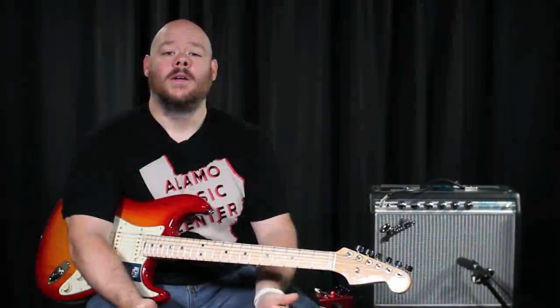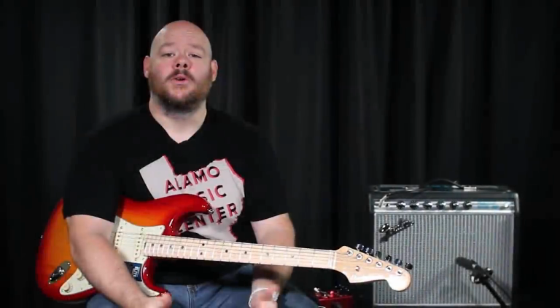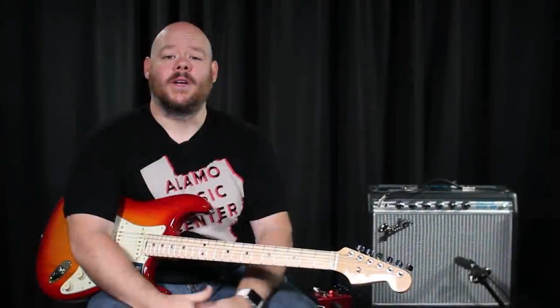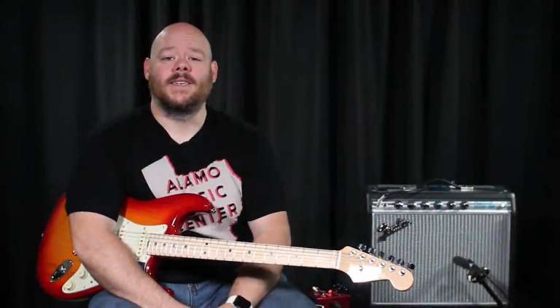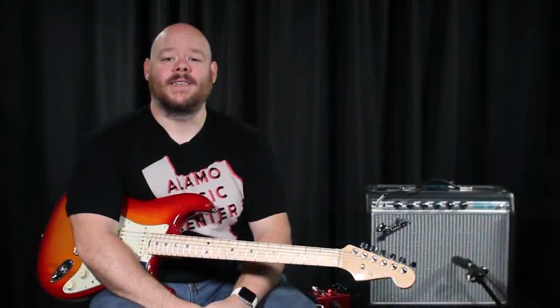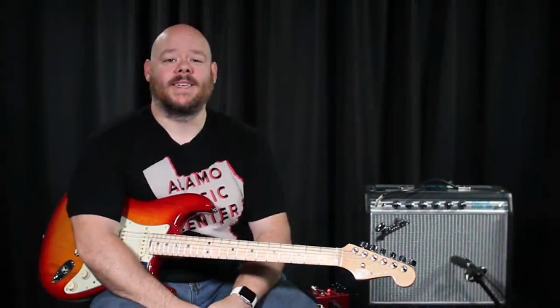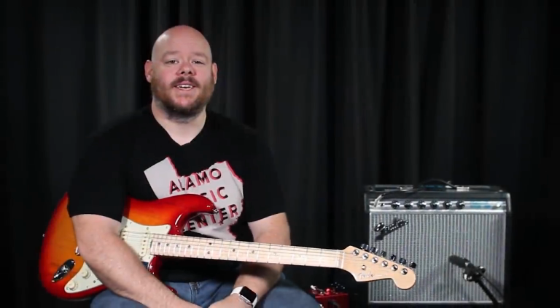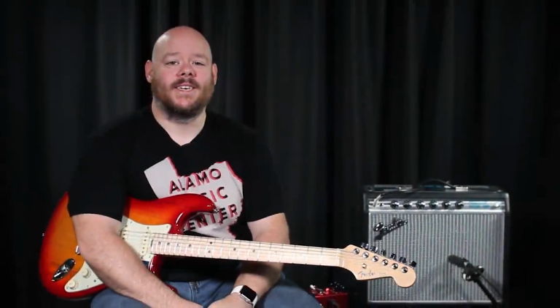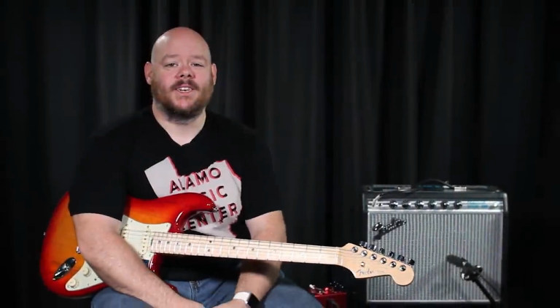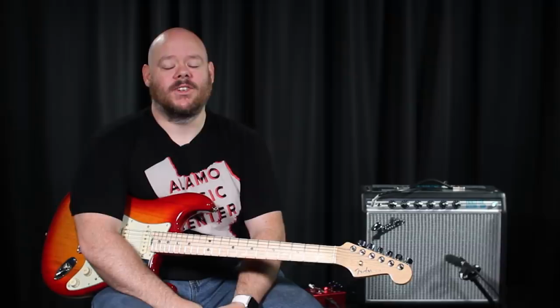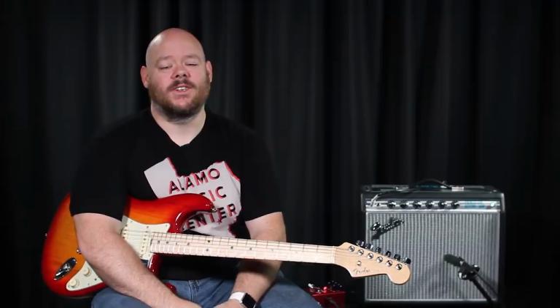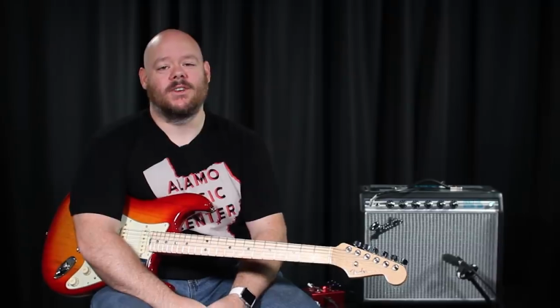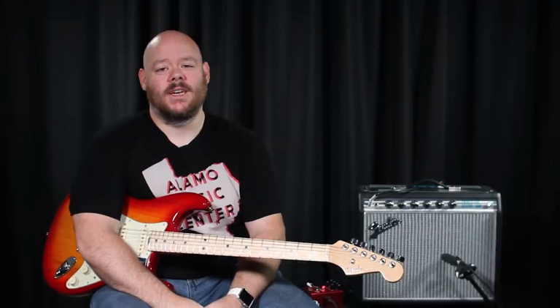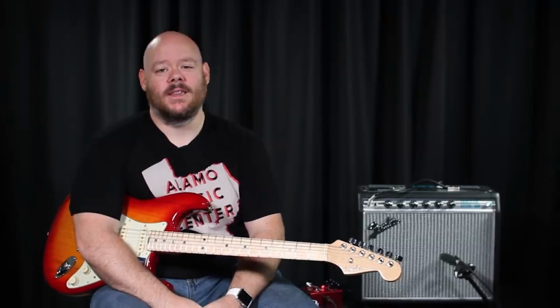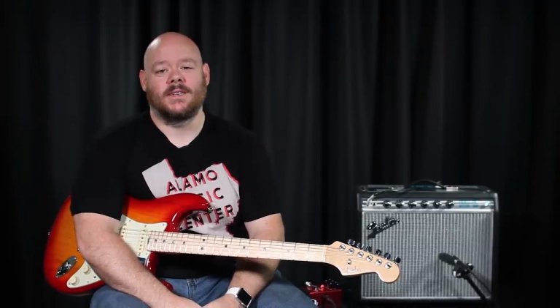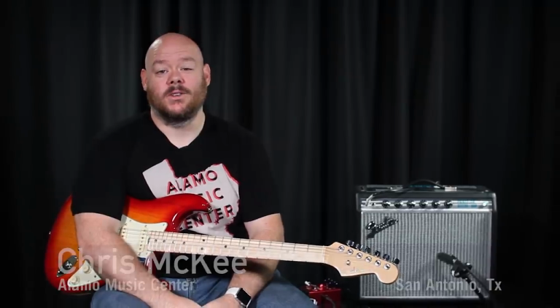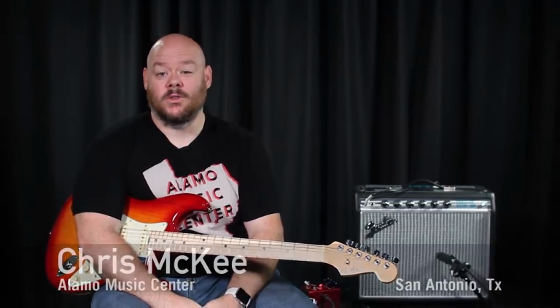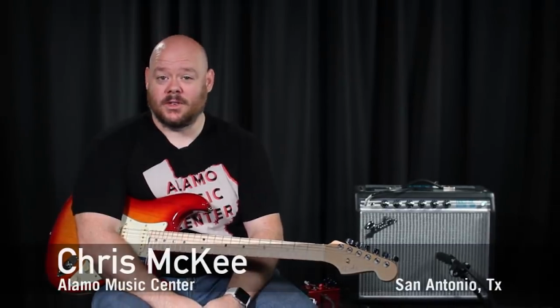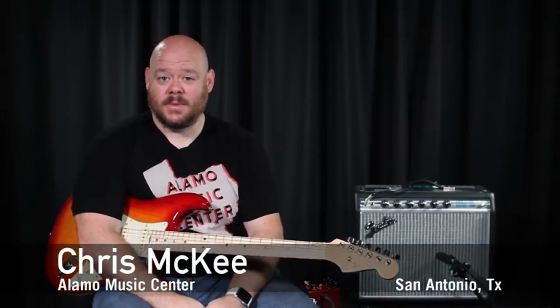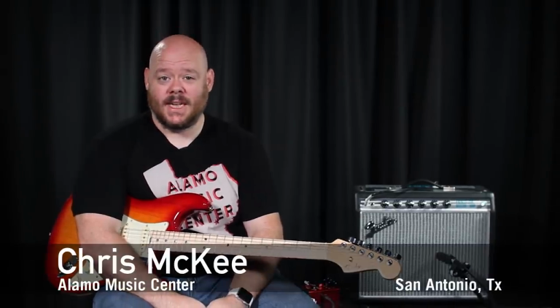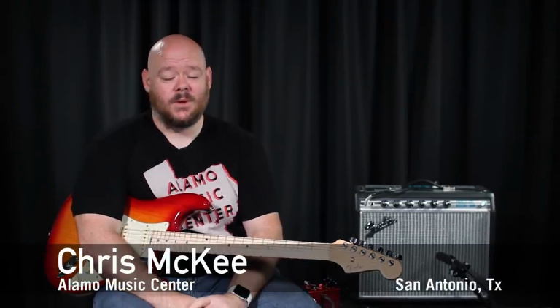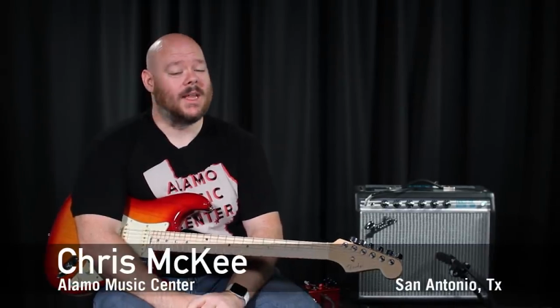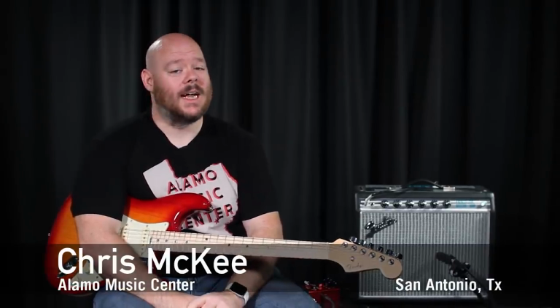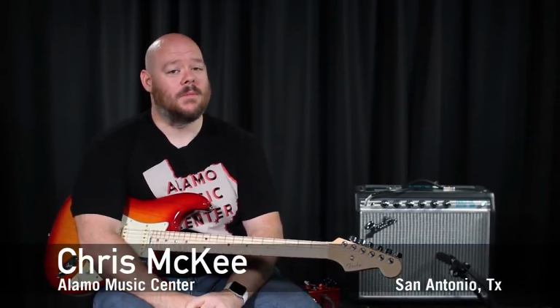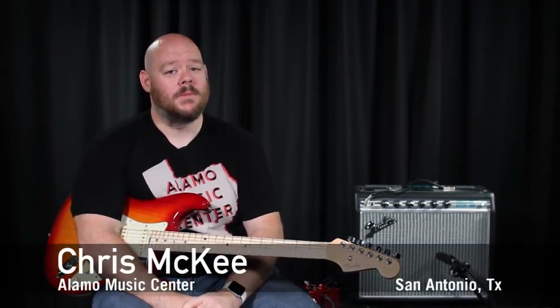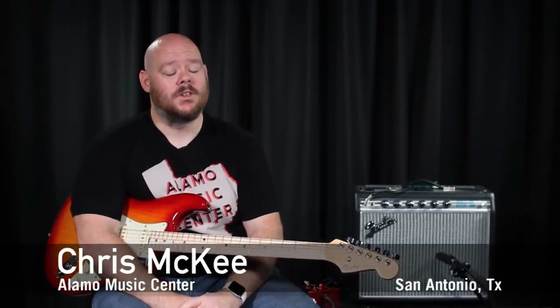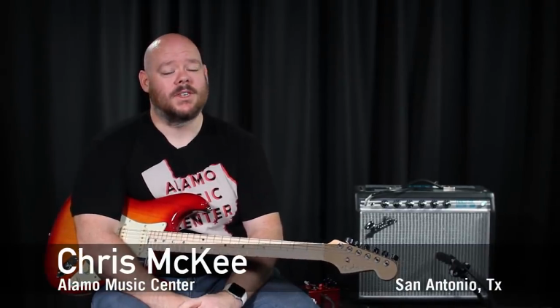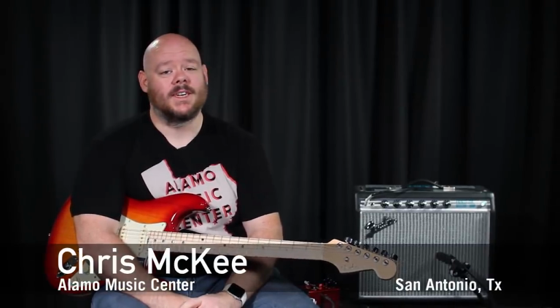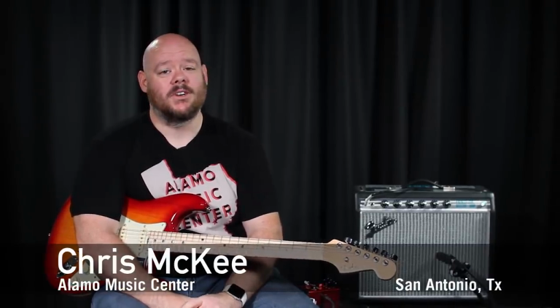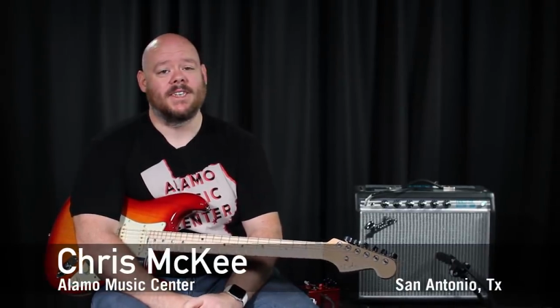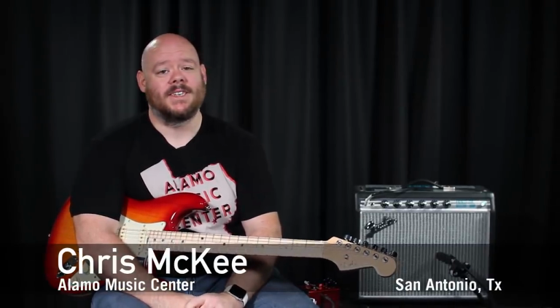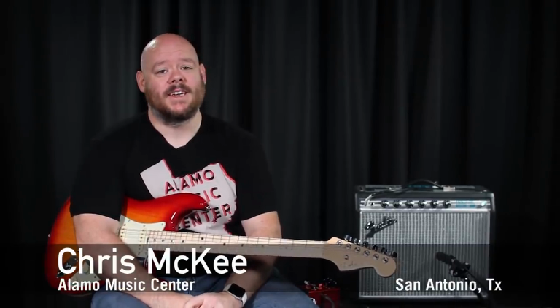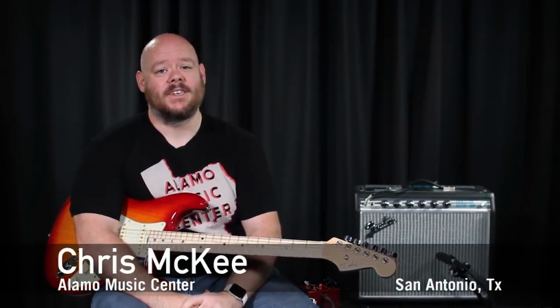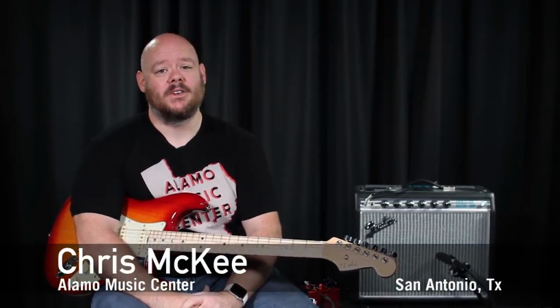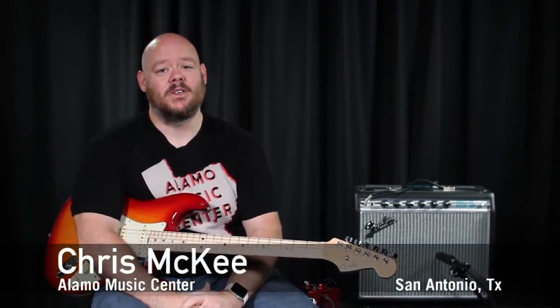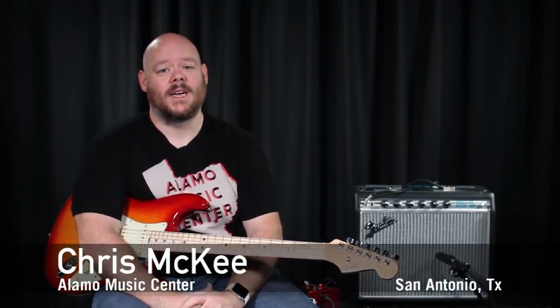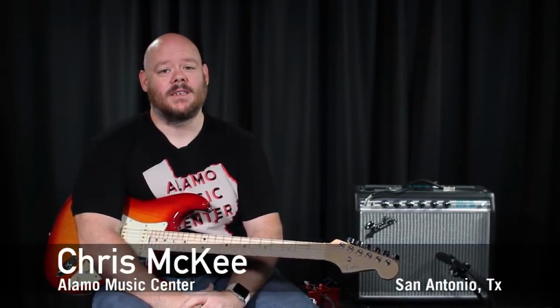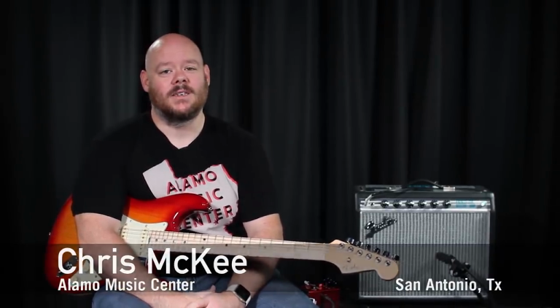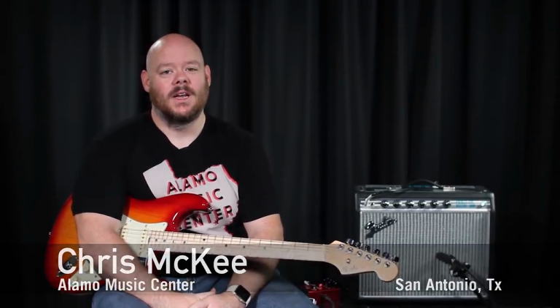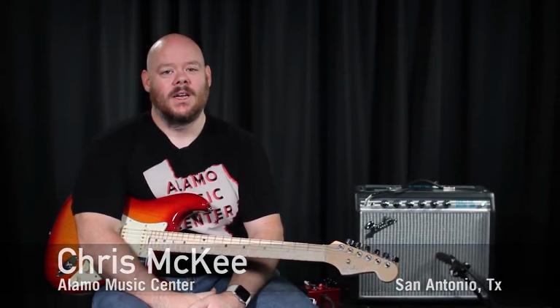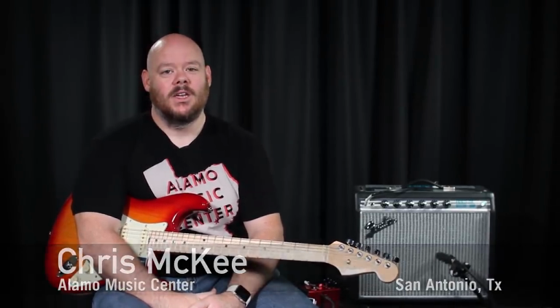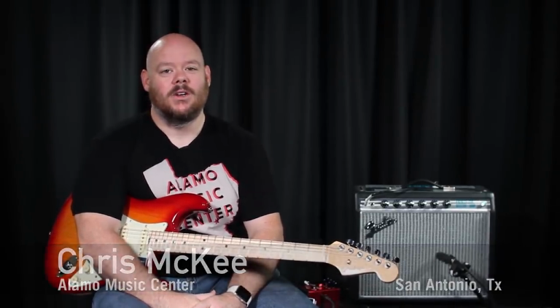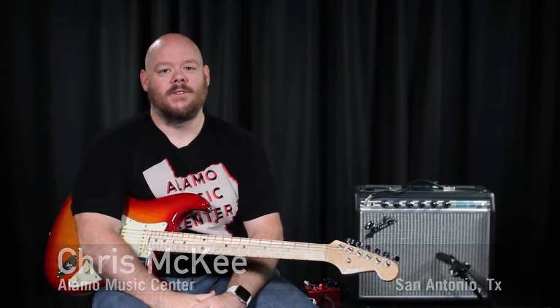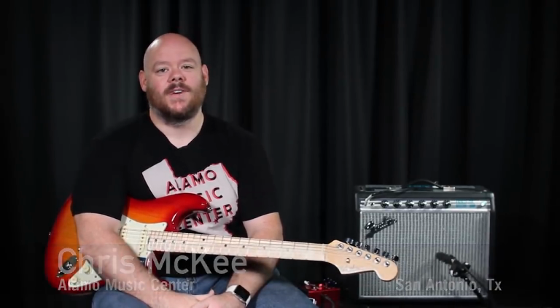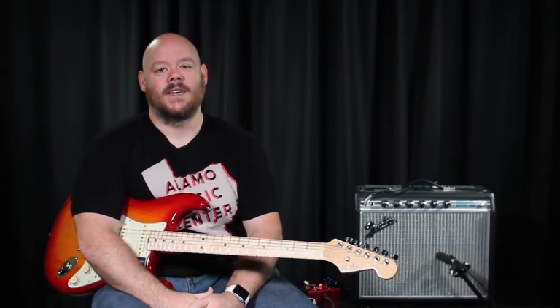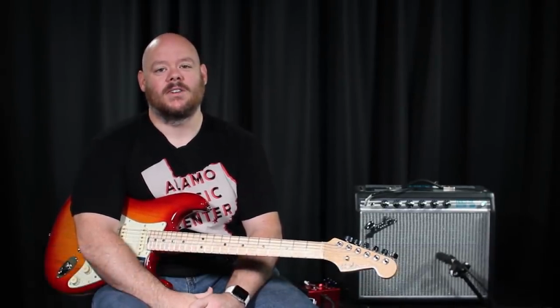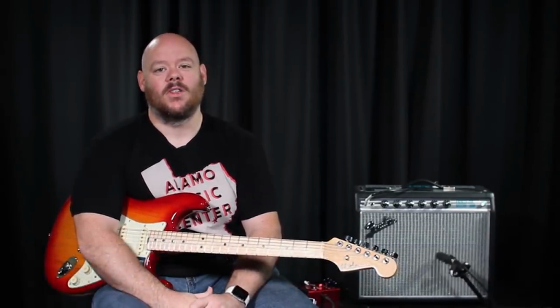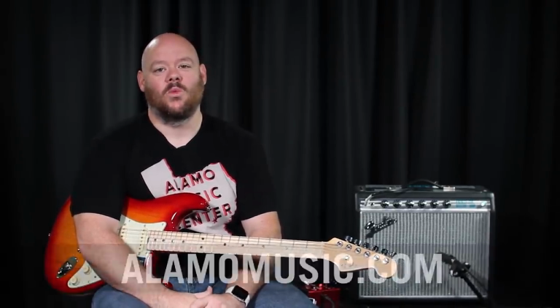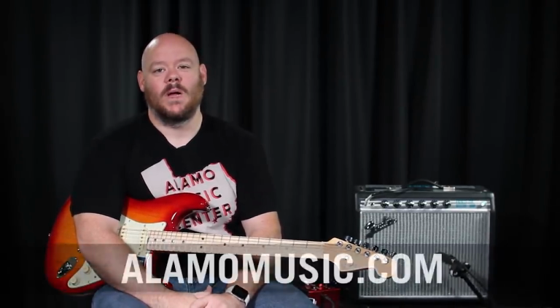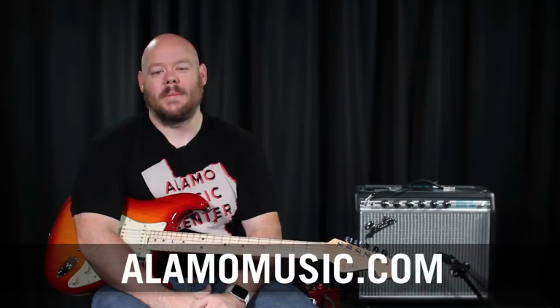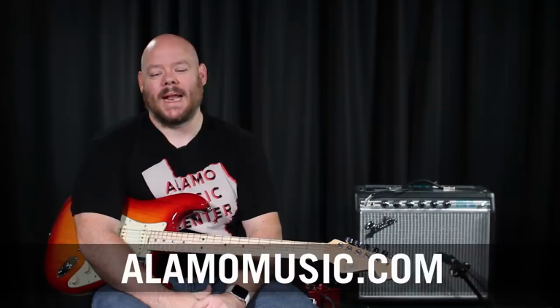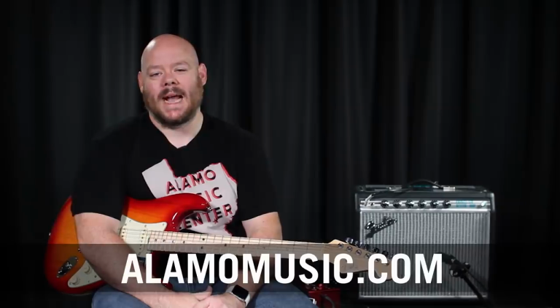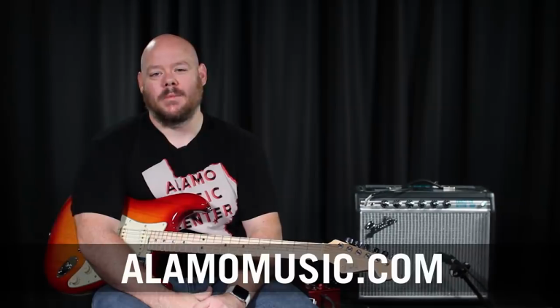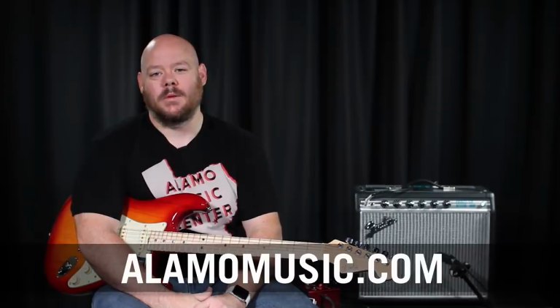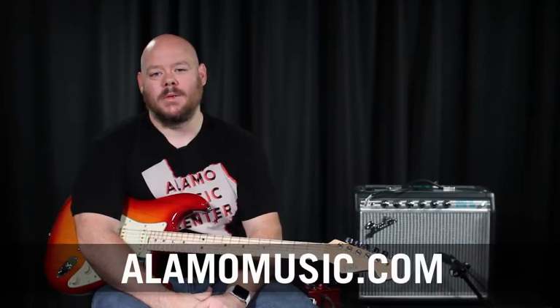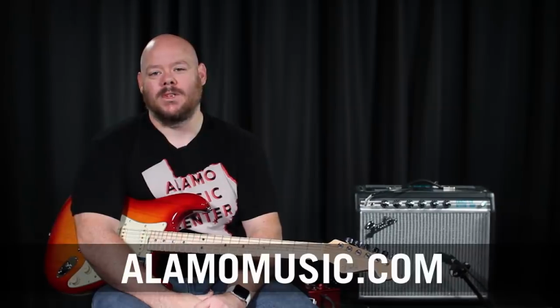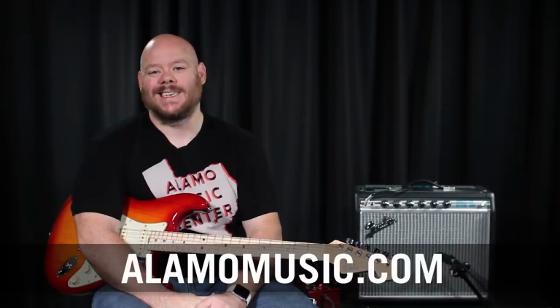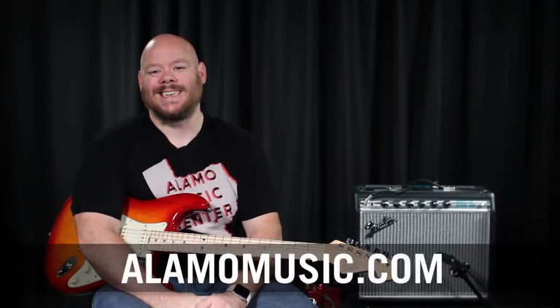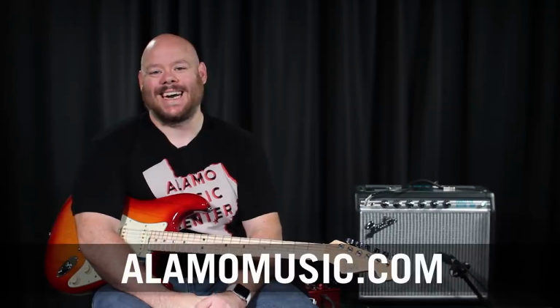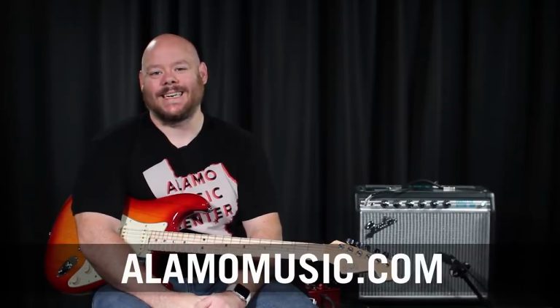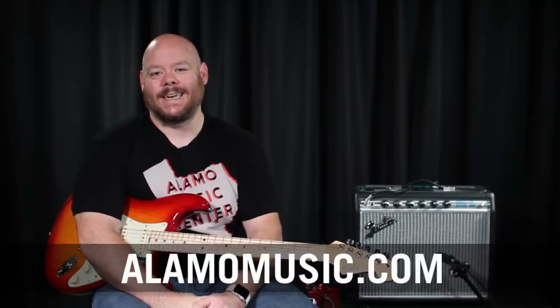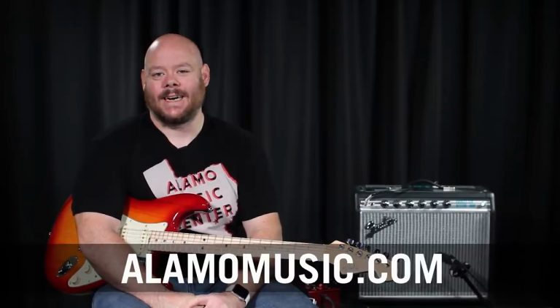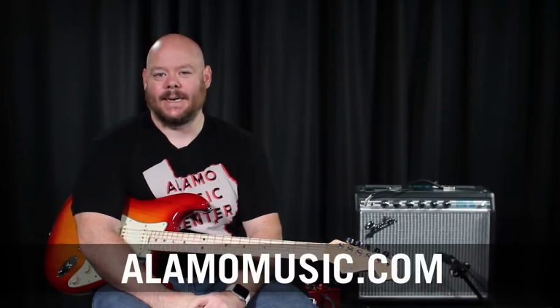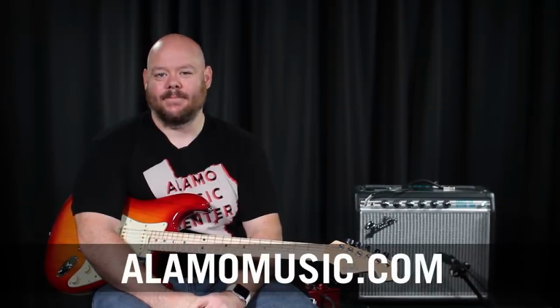Greetings and salutations, Internet. This is Chris McKee with Alamo Music Center in San Antonio, Texas. You can find us on the web at alamomusic.com.